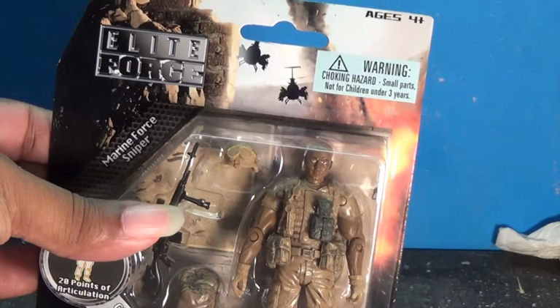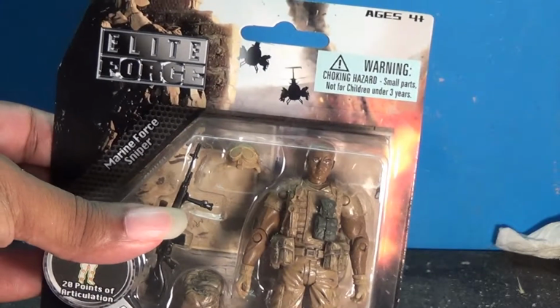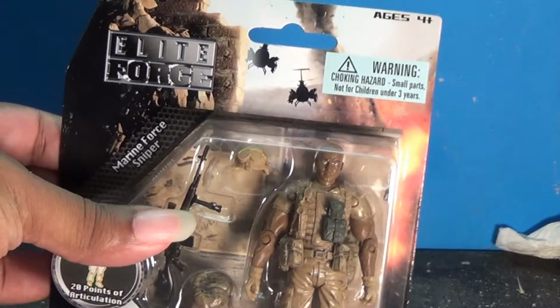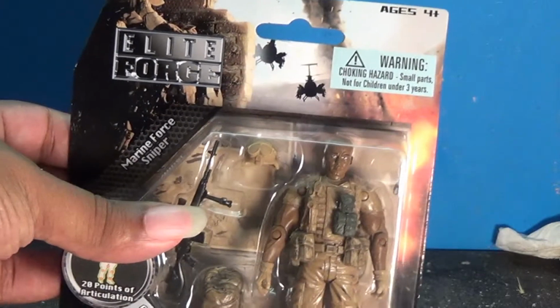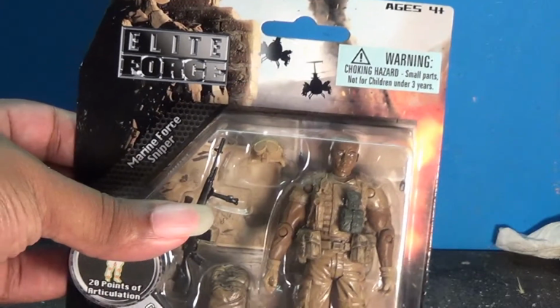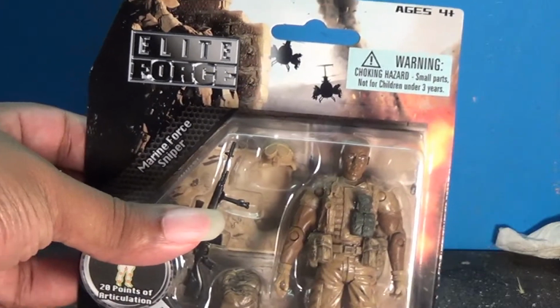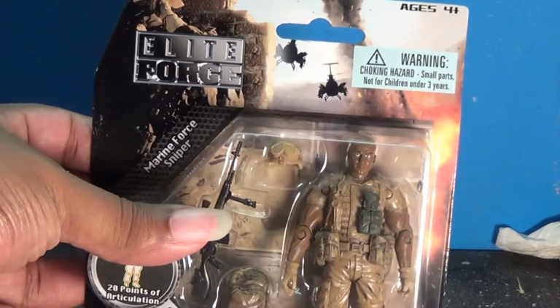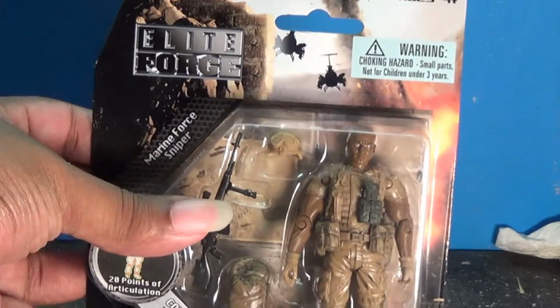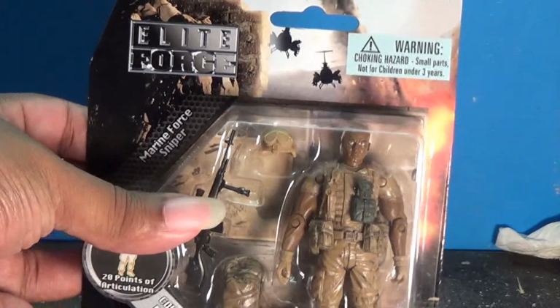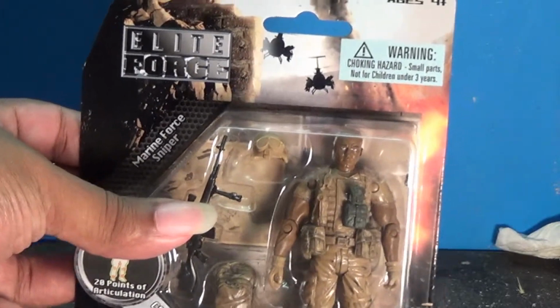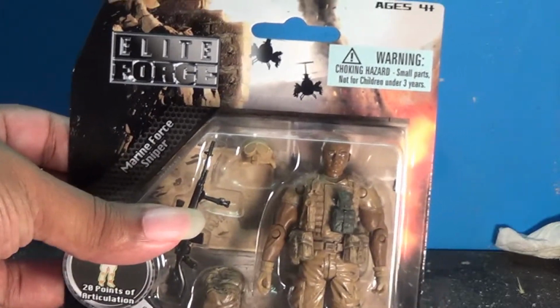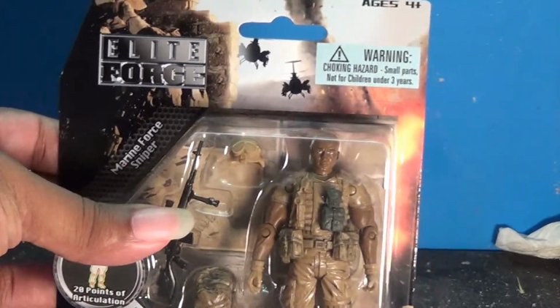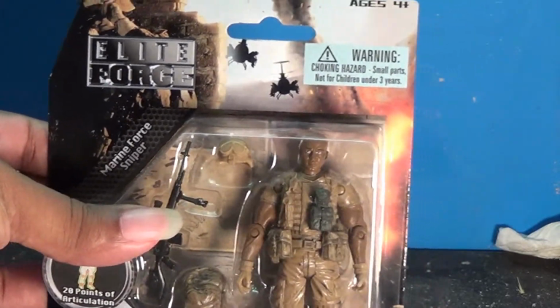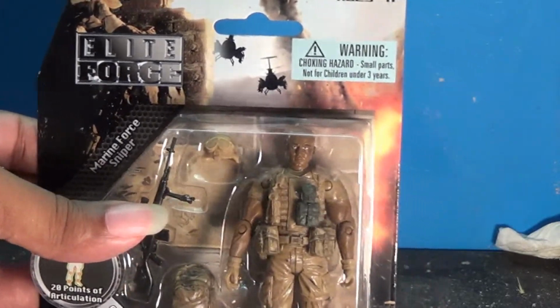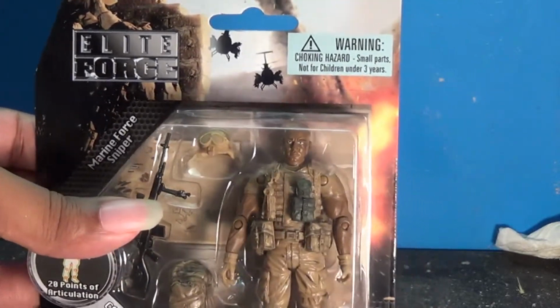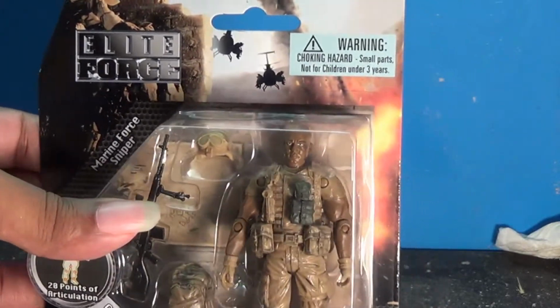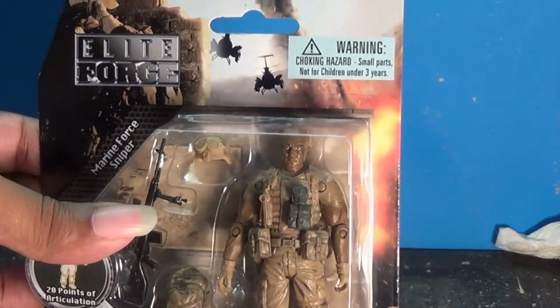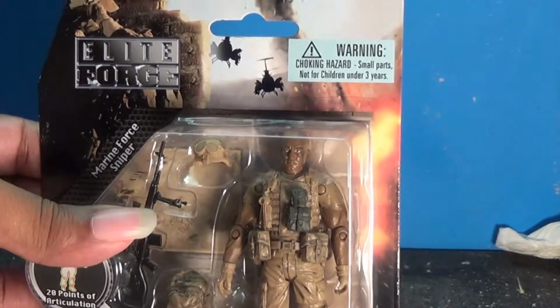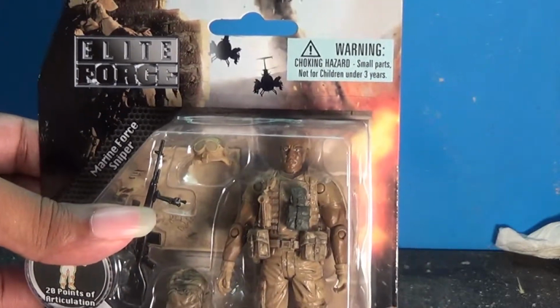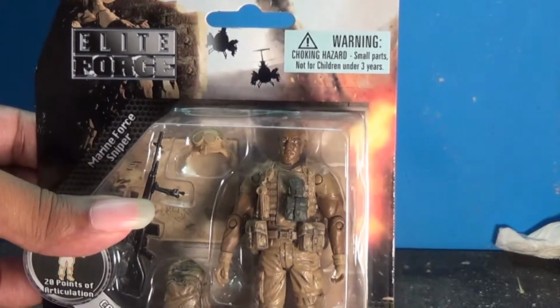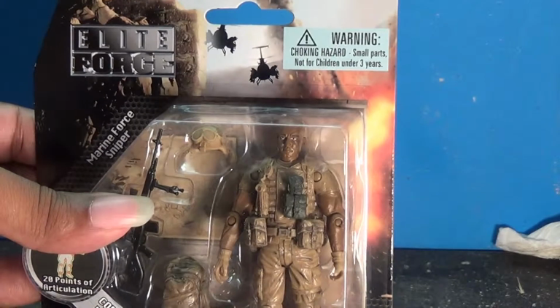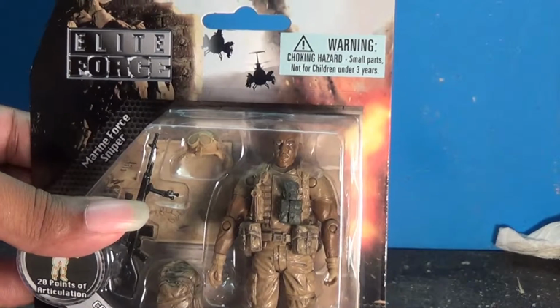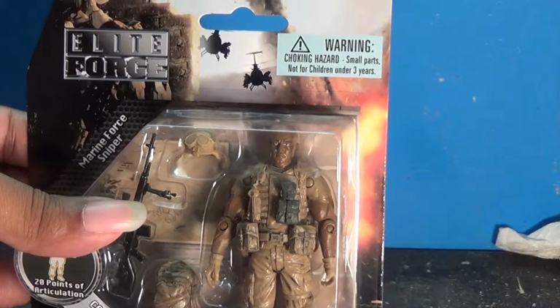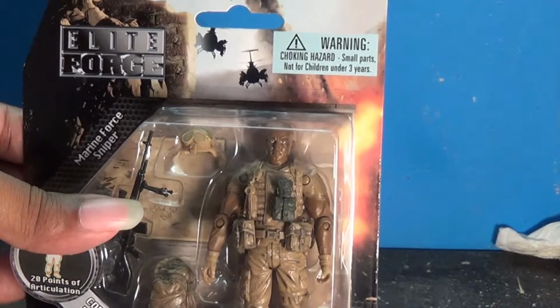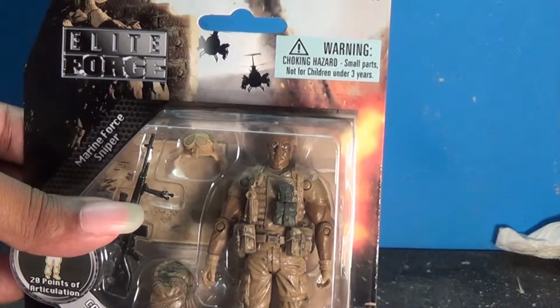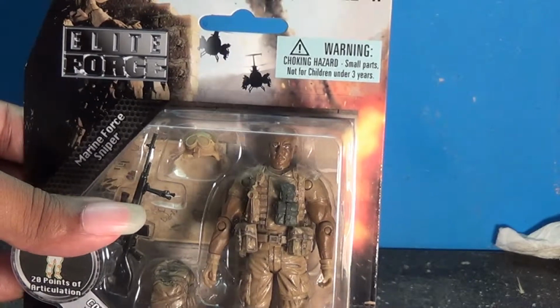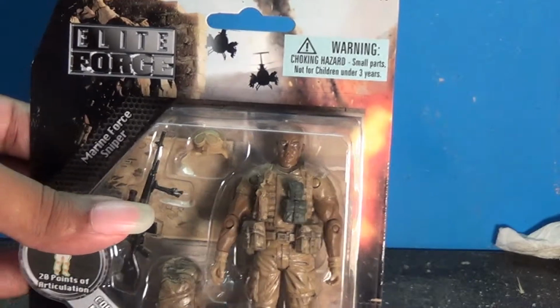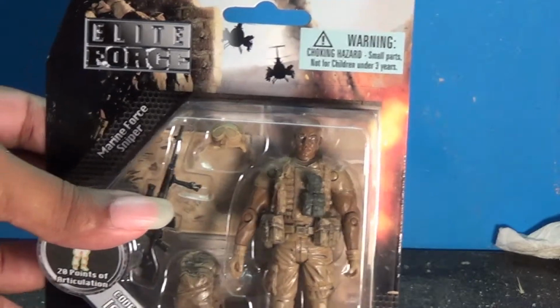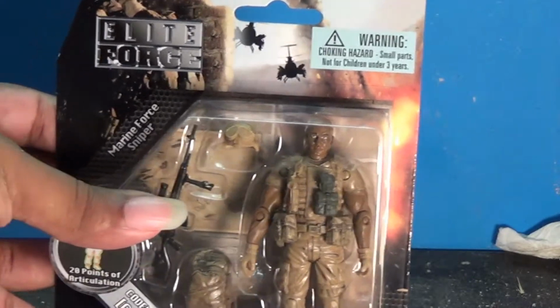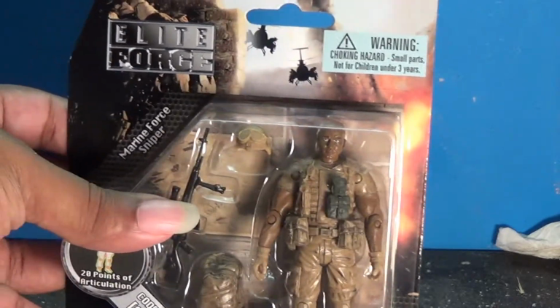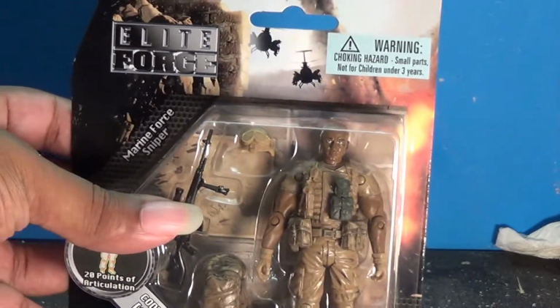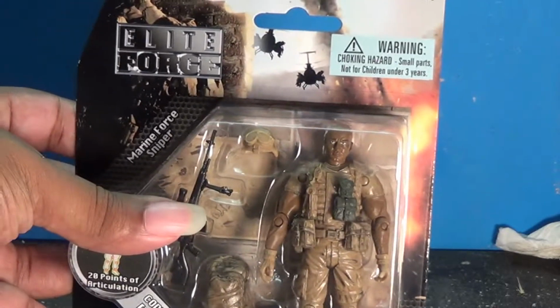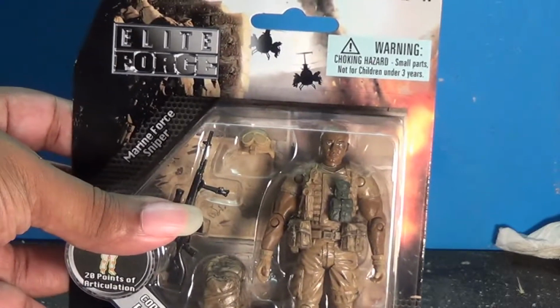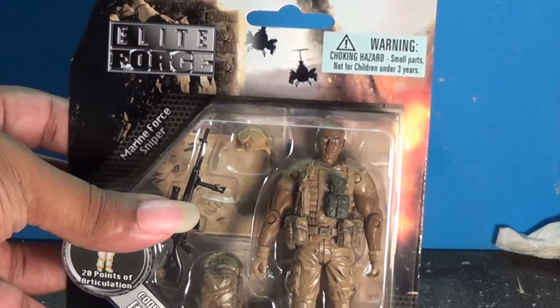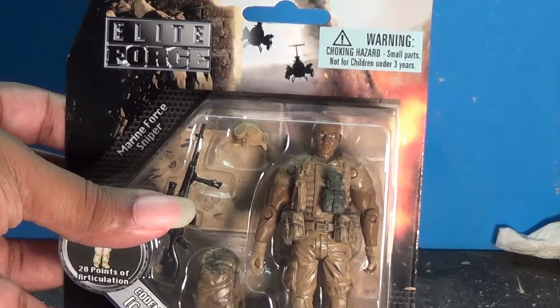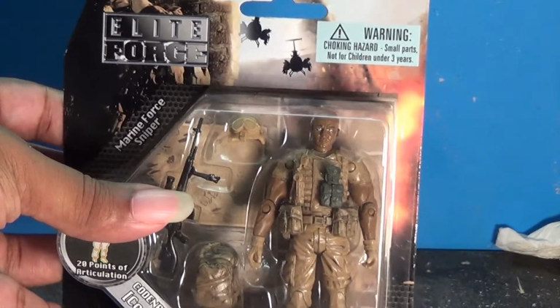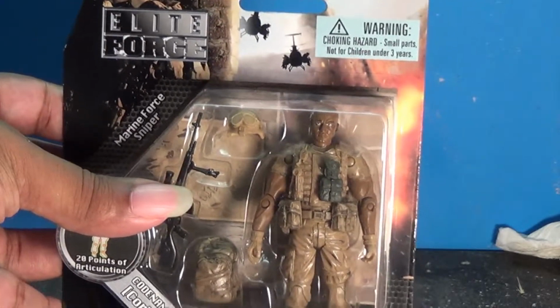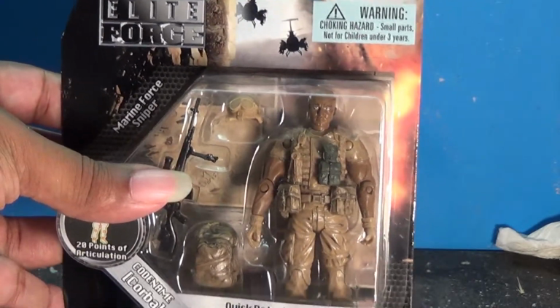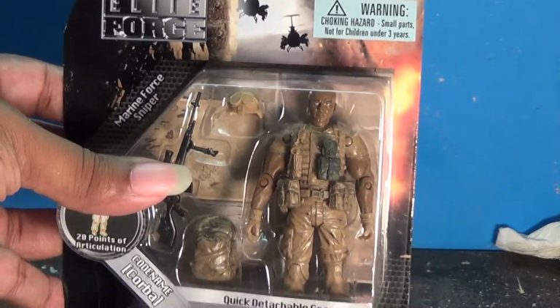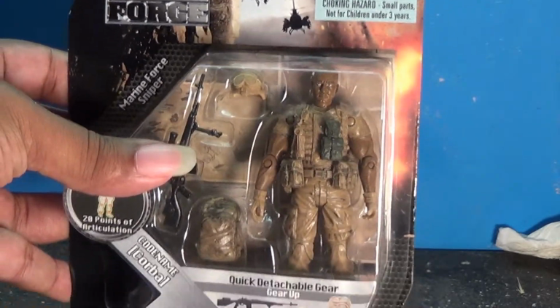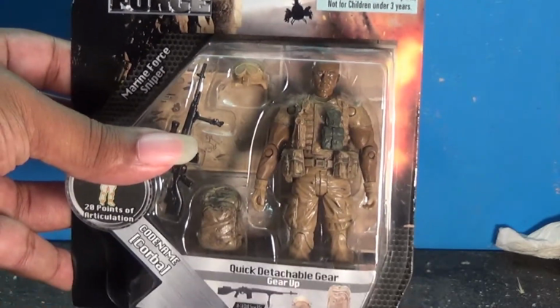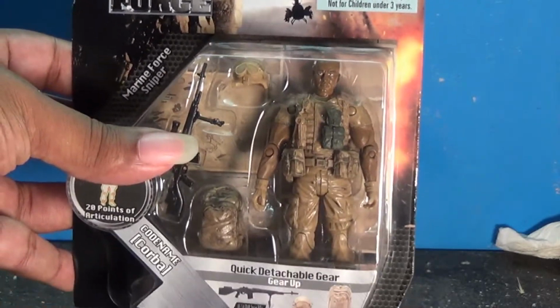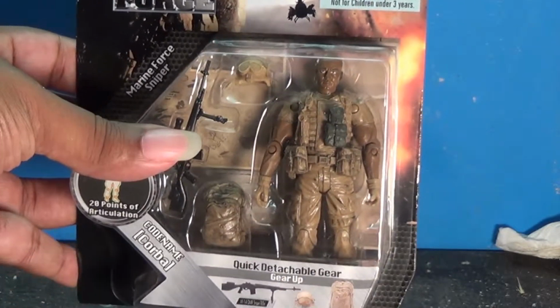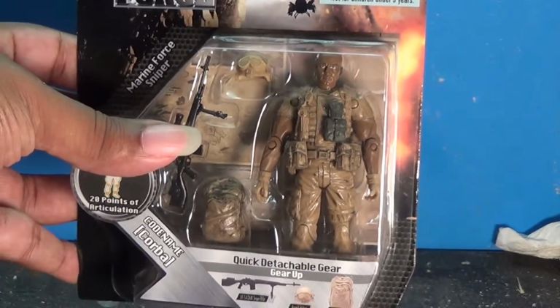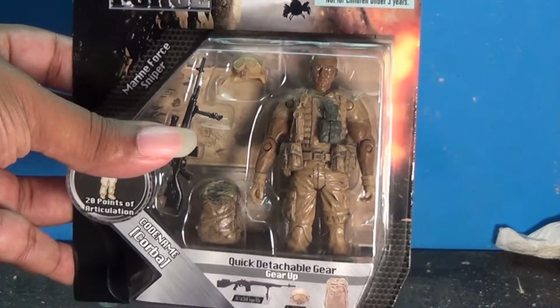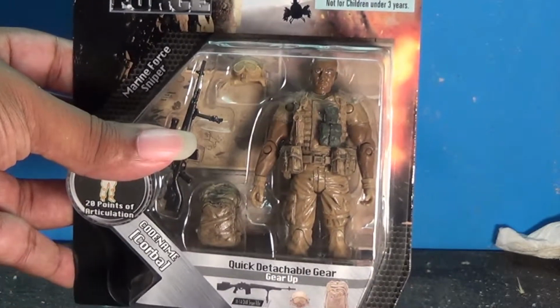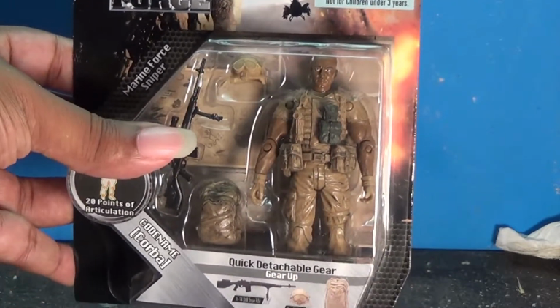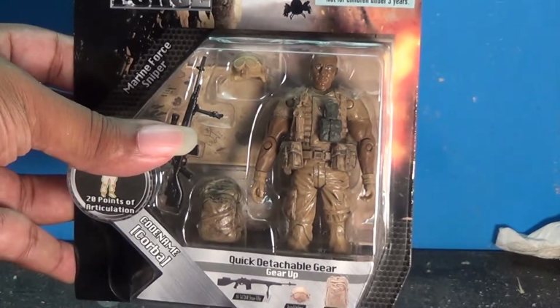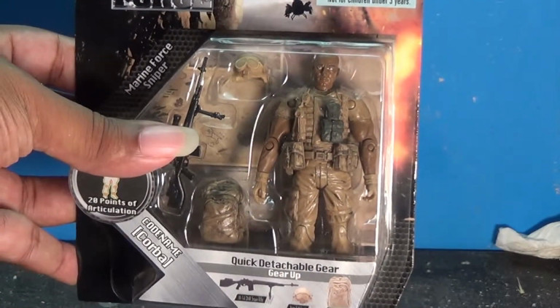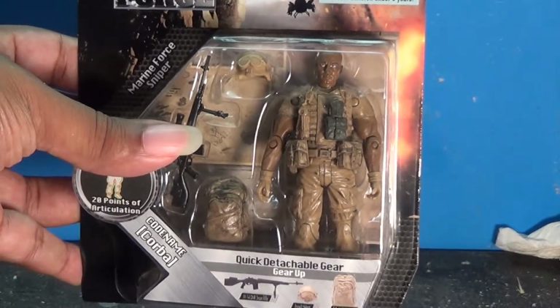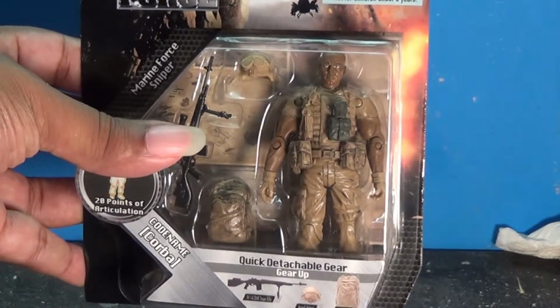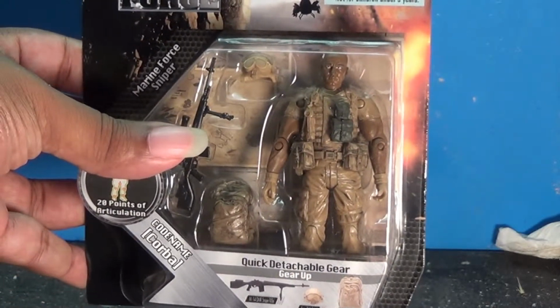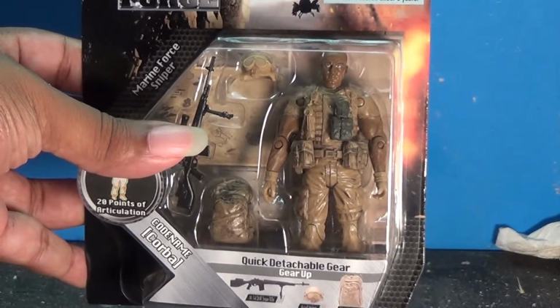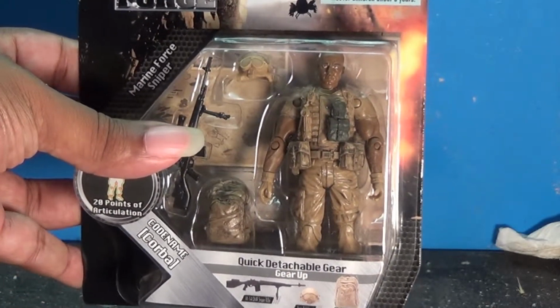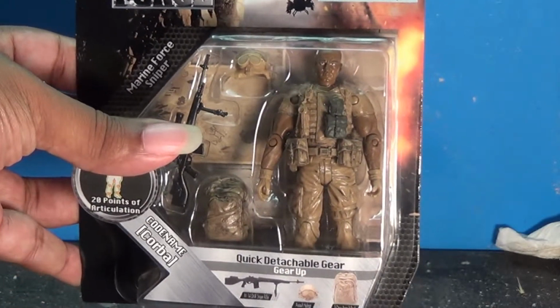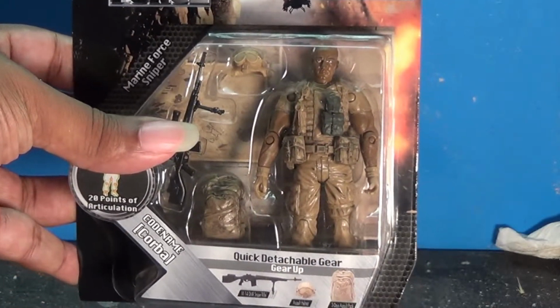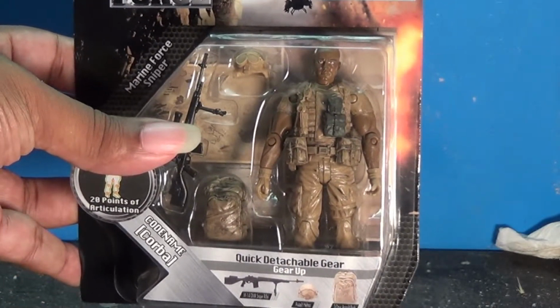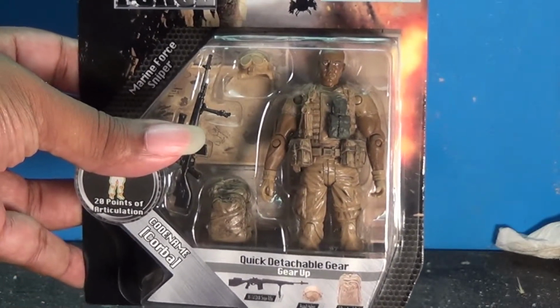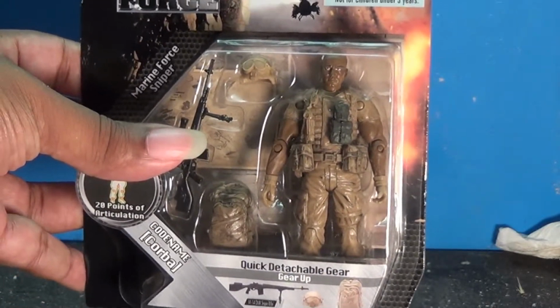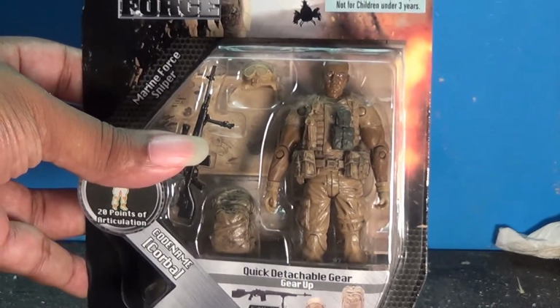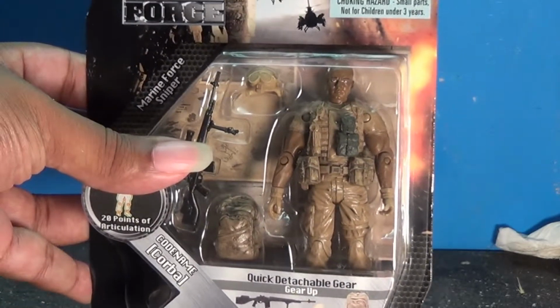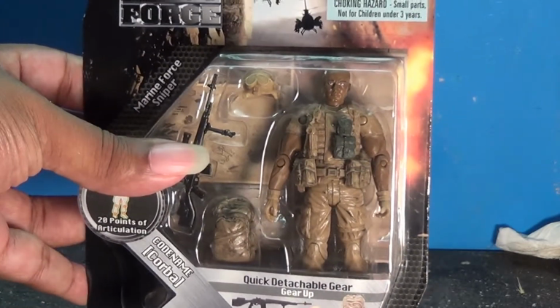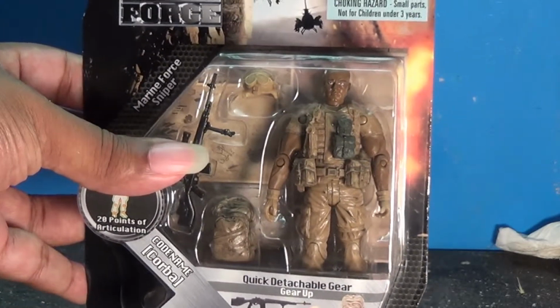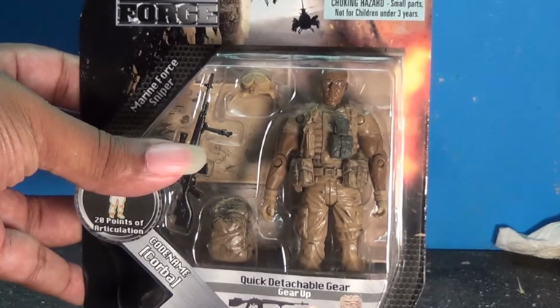Hello and welcome to Broken Paths Production. If you shop around for action figures like I do, you tend to see knockoff GI Joes.